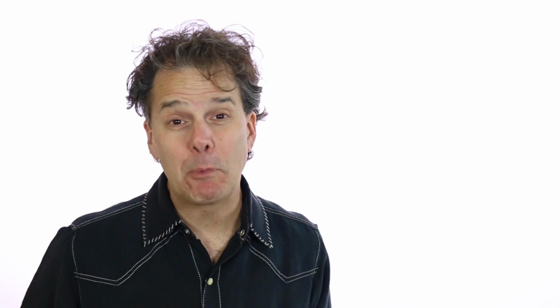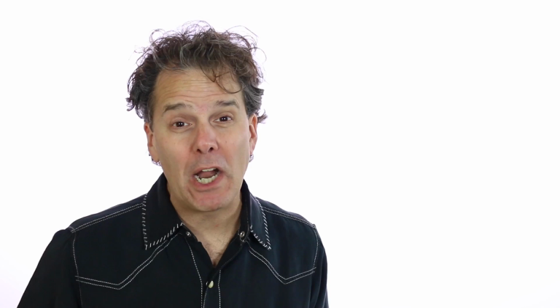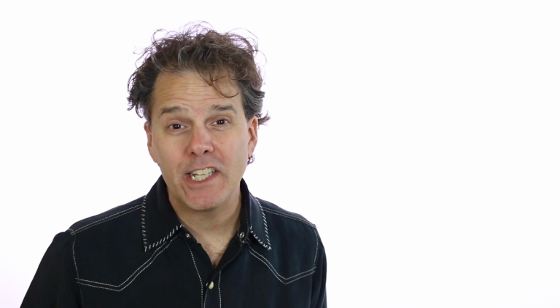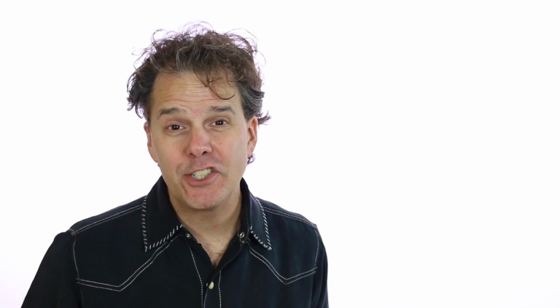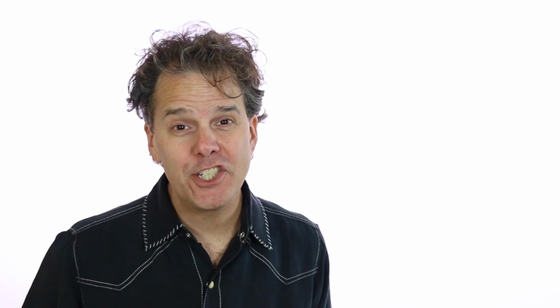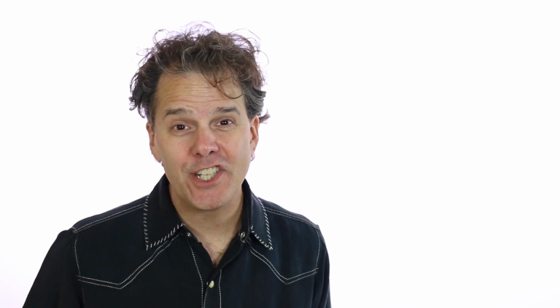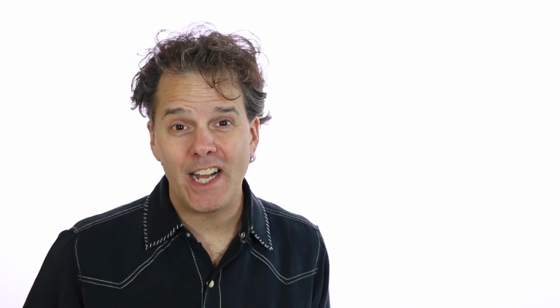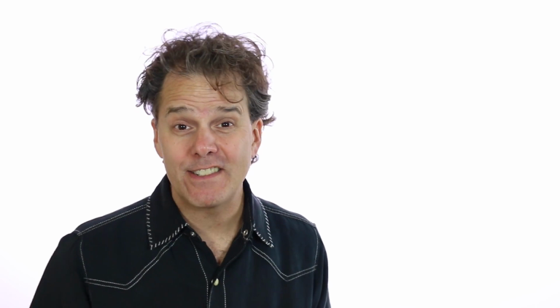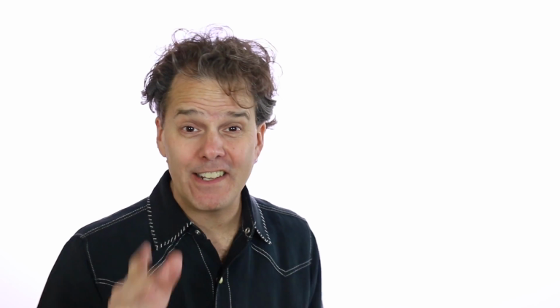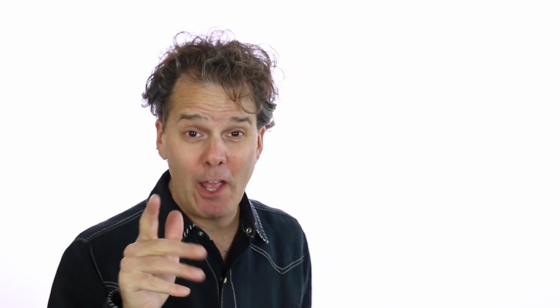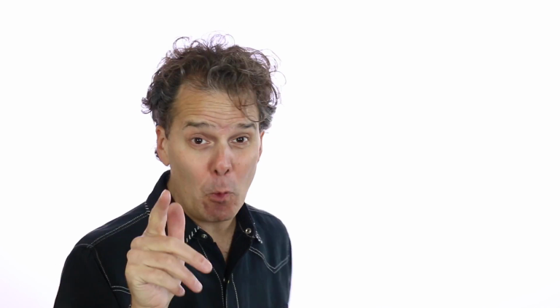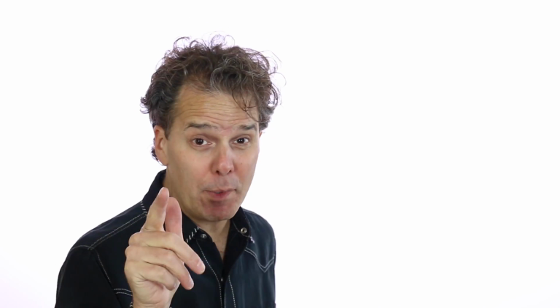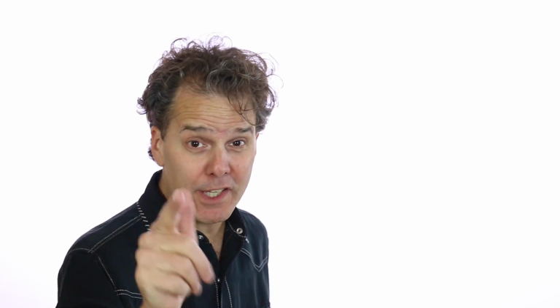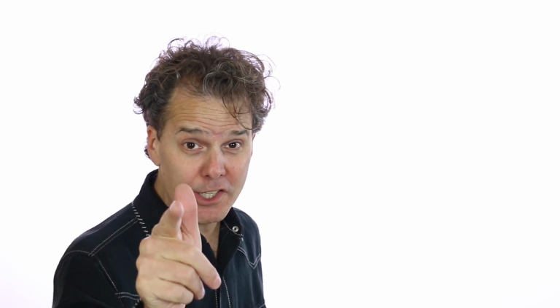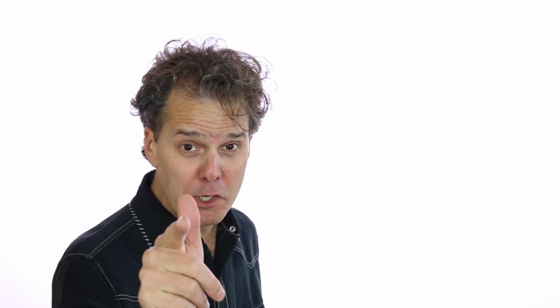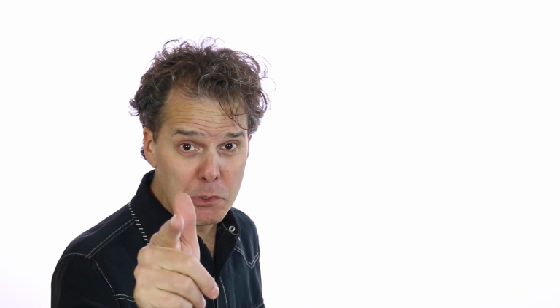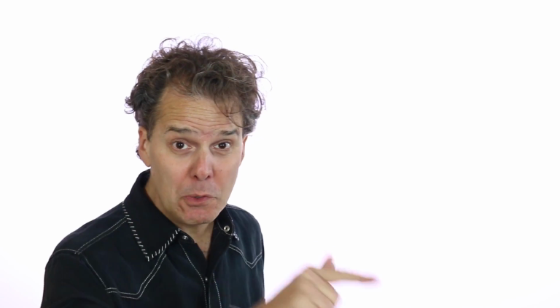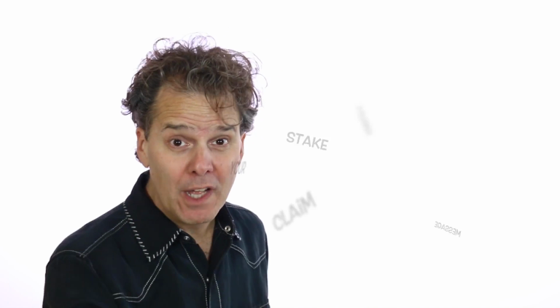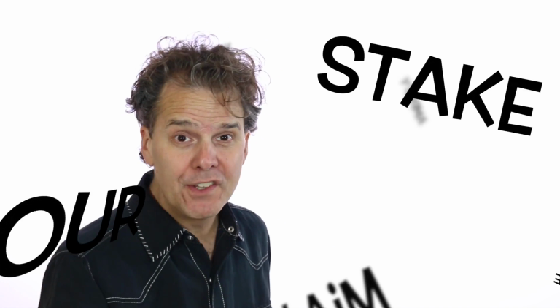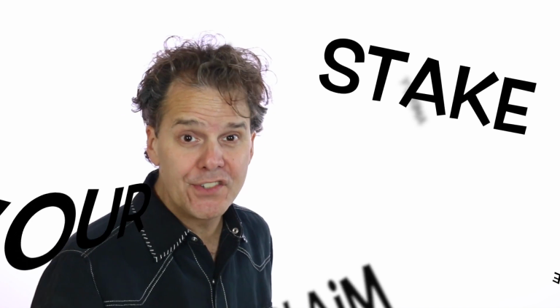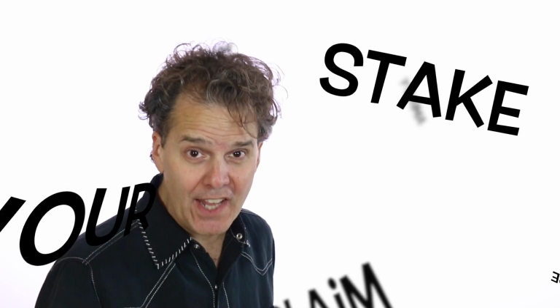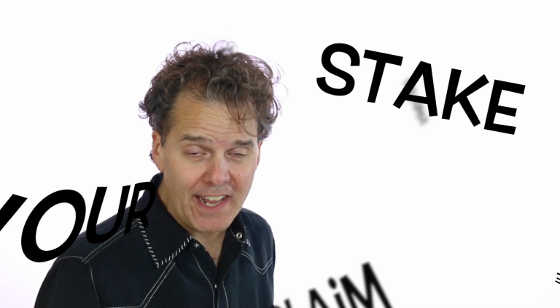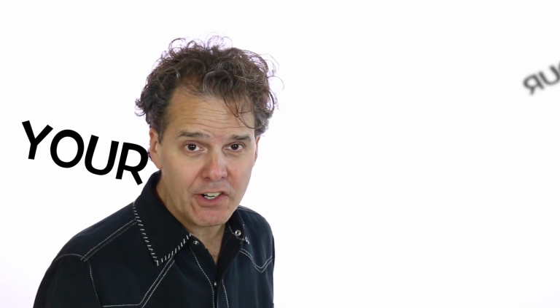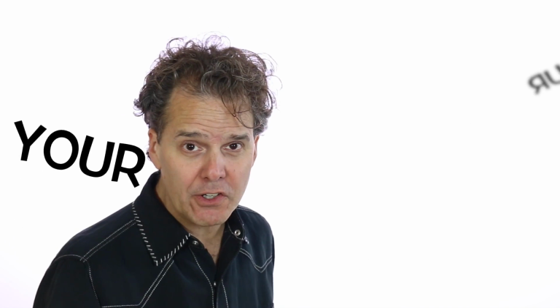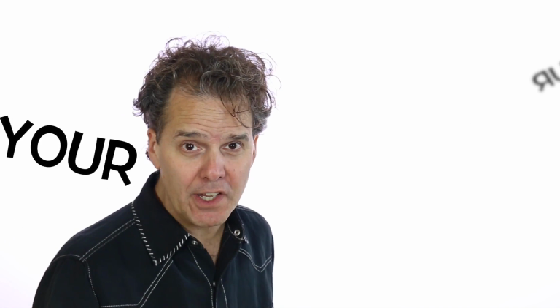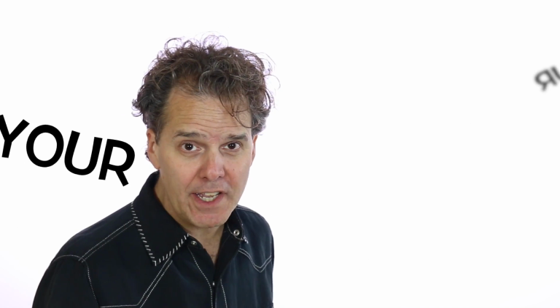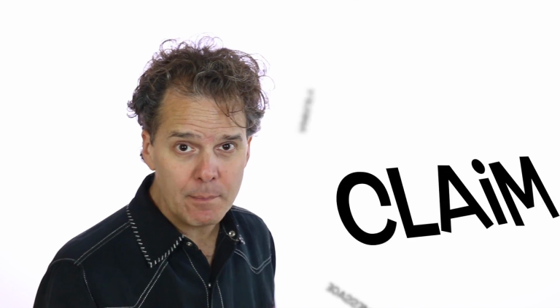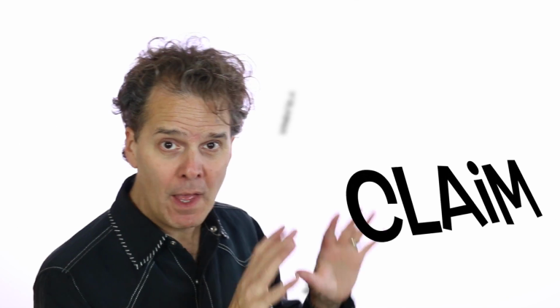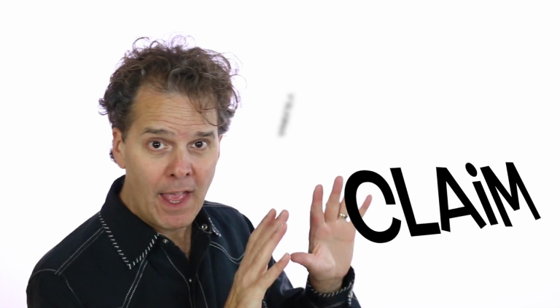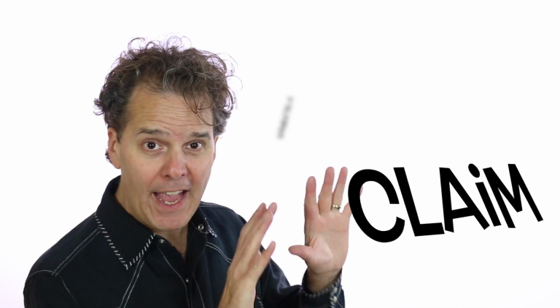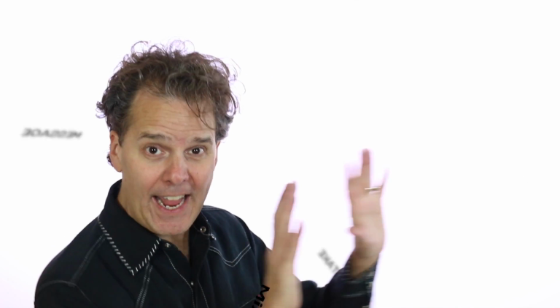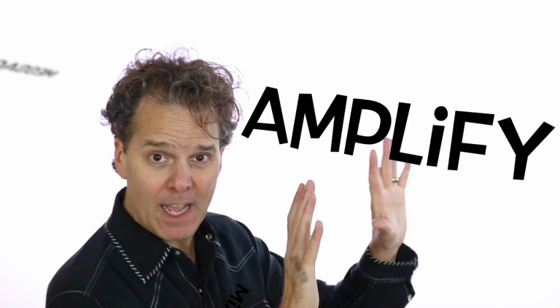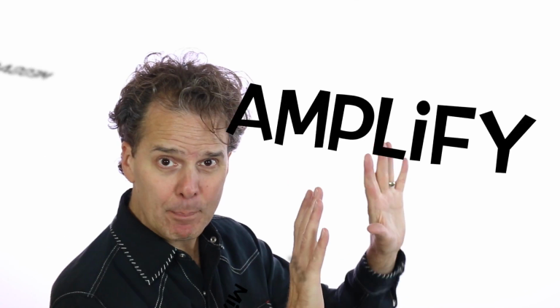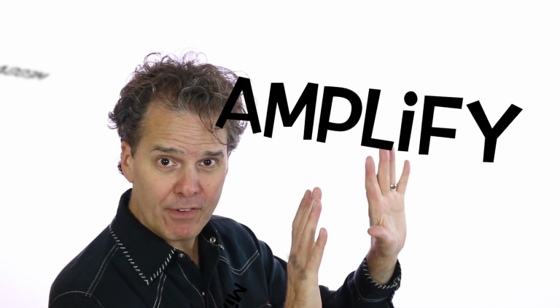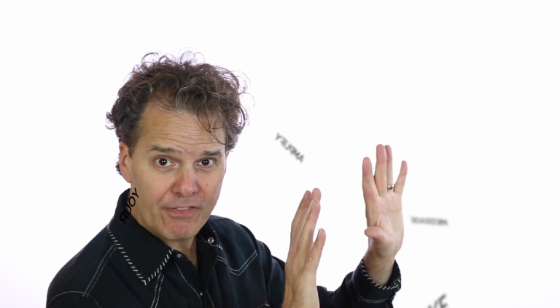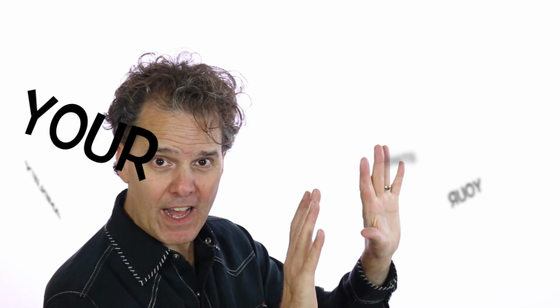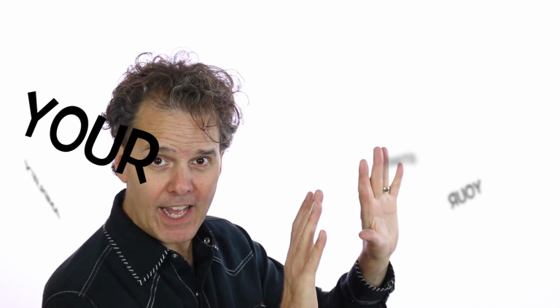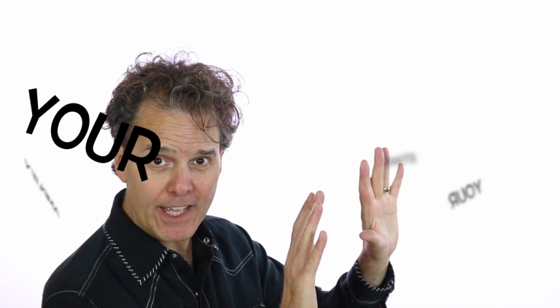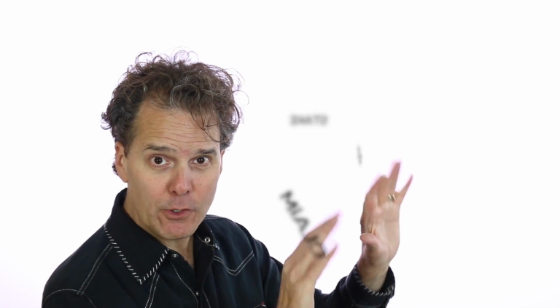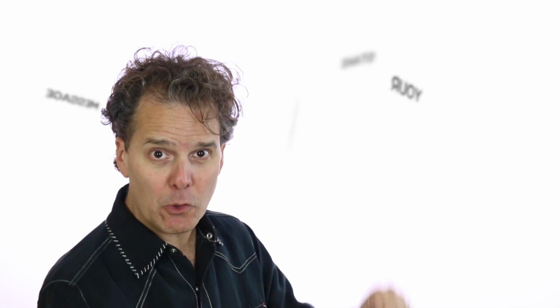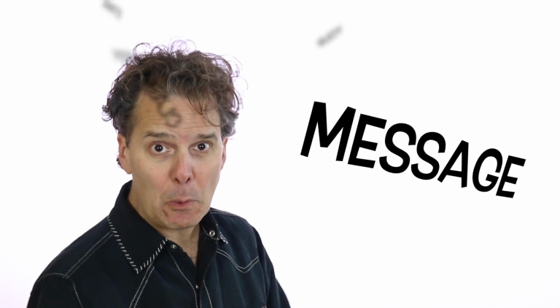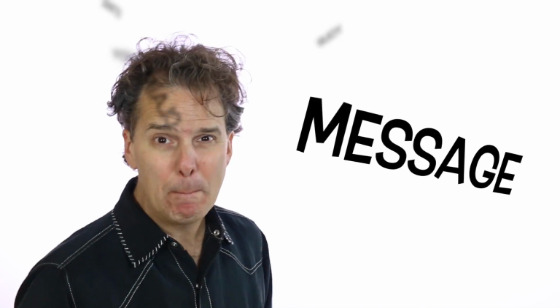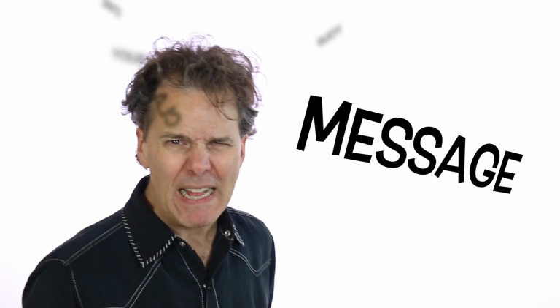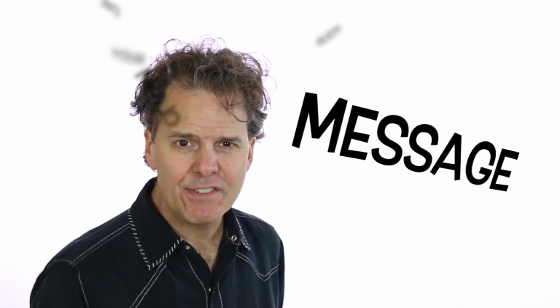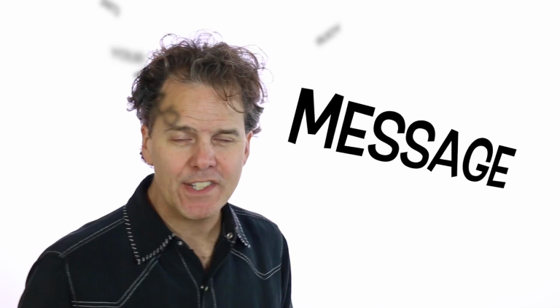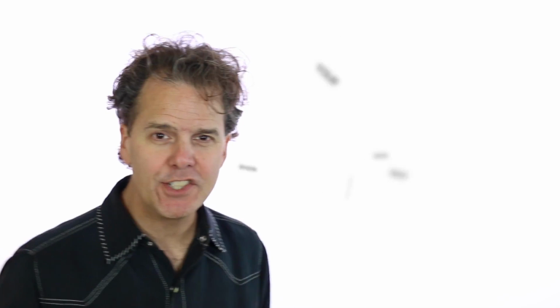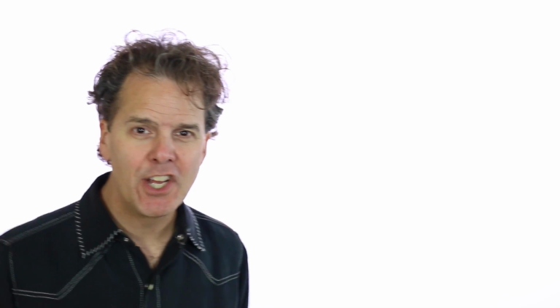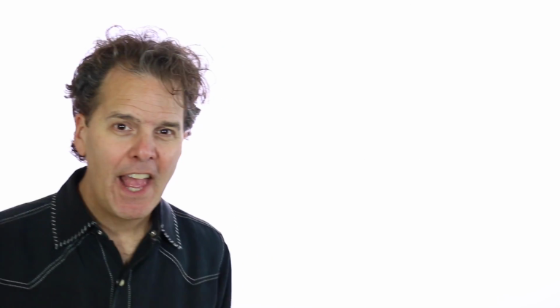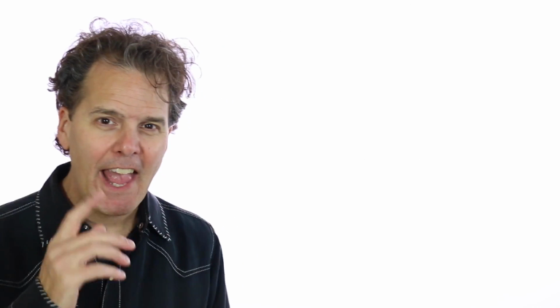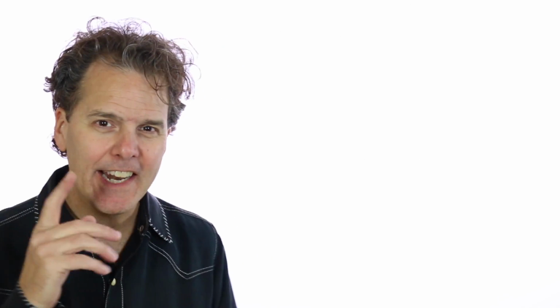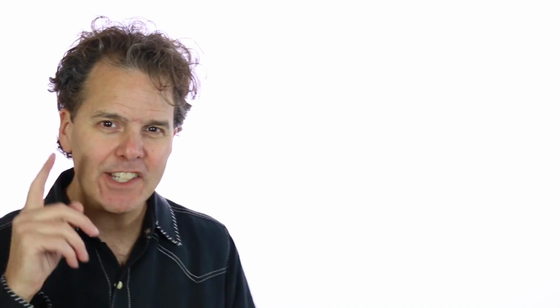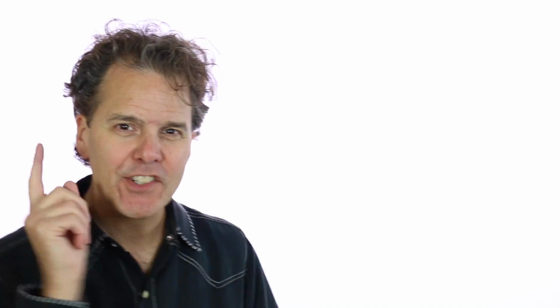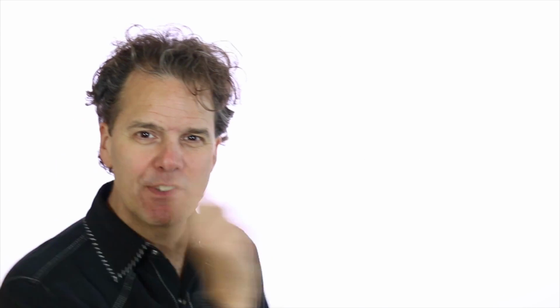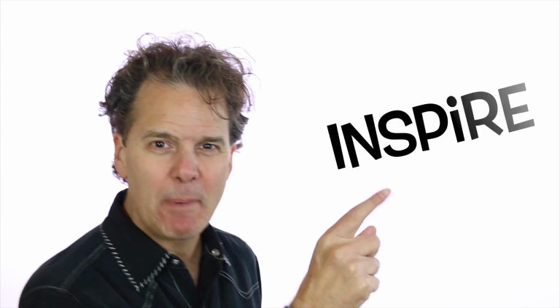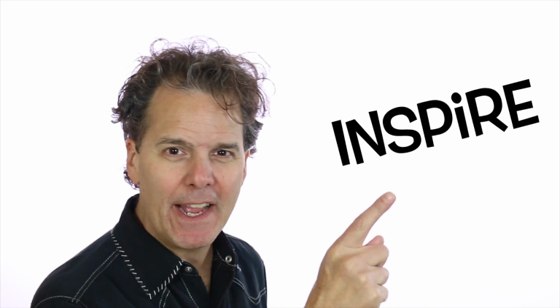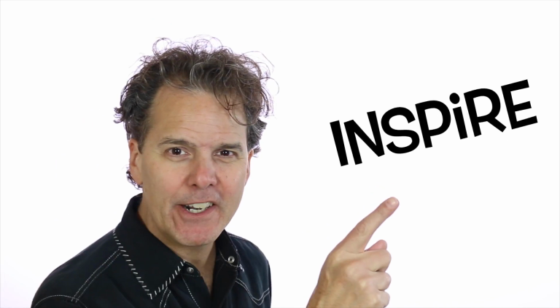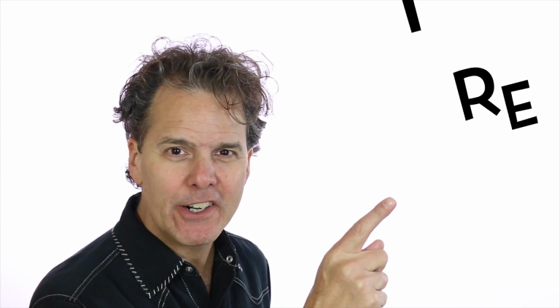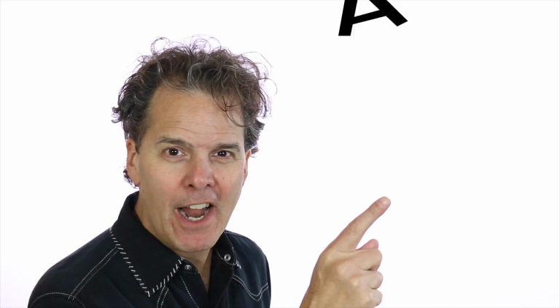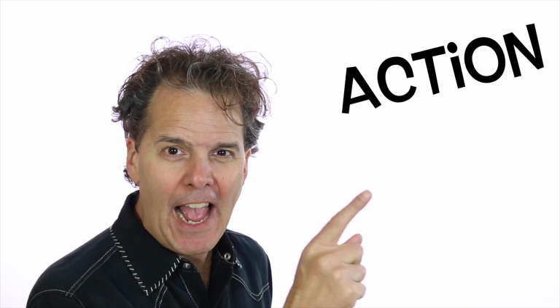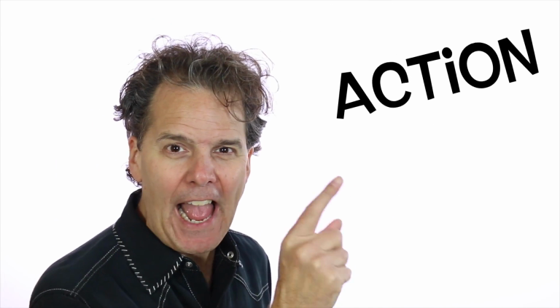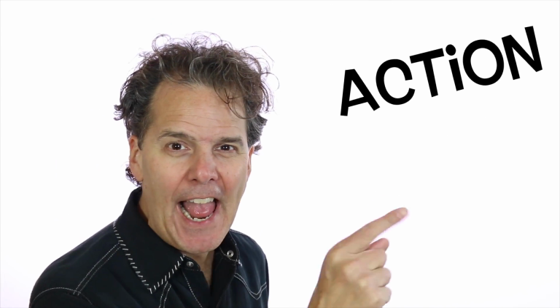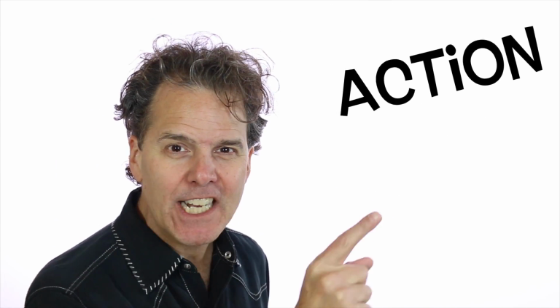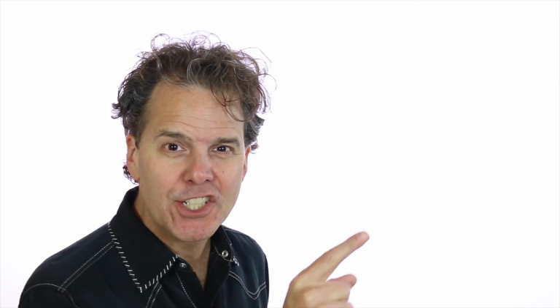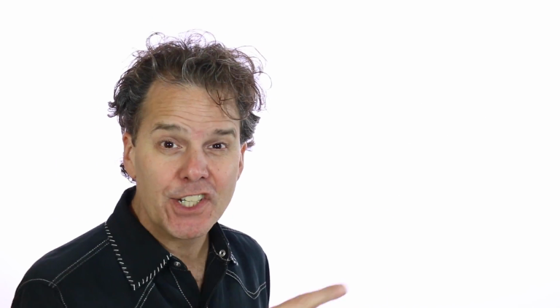It's Brian G. Johnson helping you stake your claim, amplify your message, and inspire action.